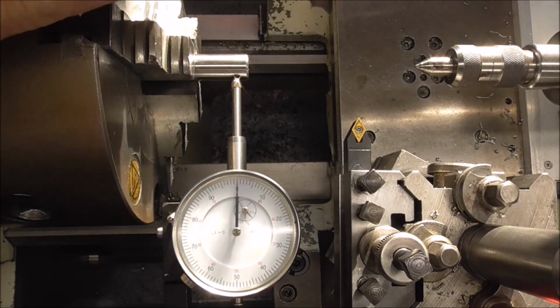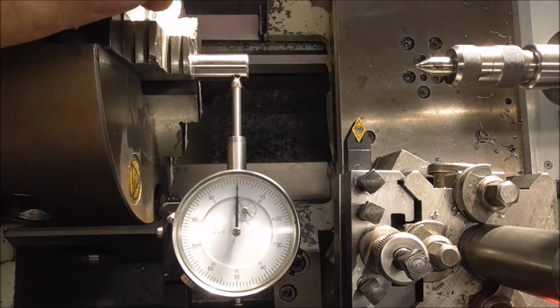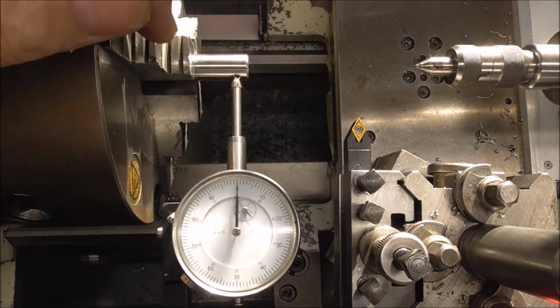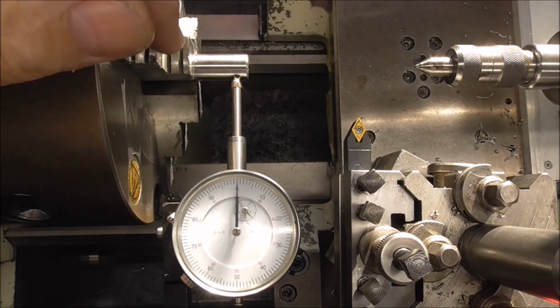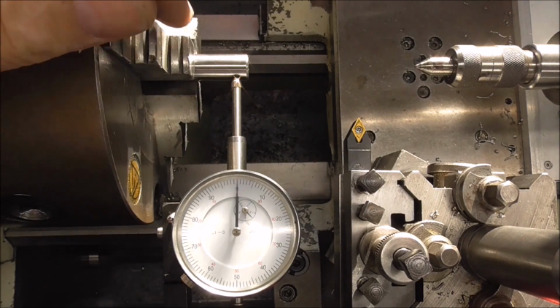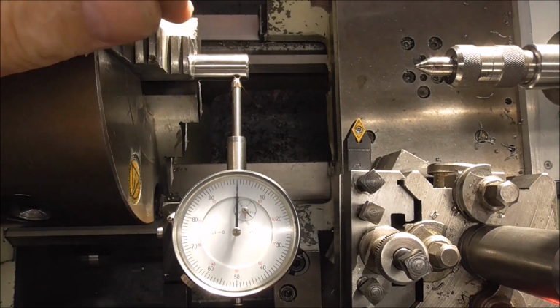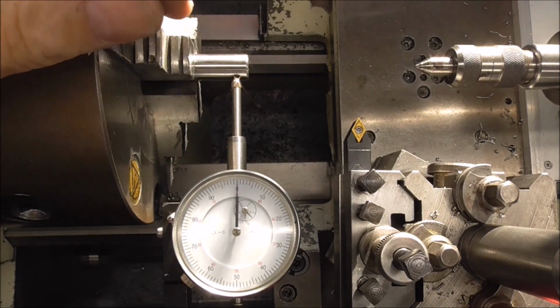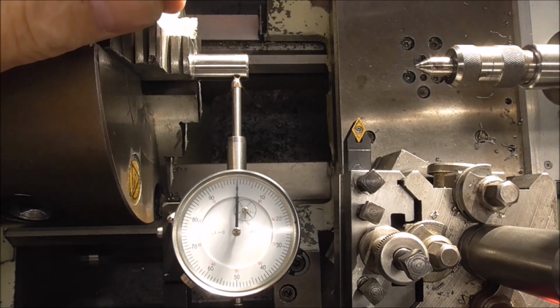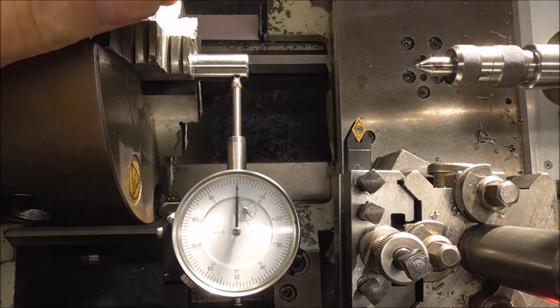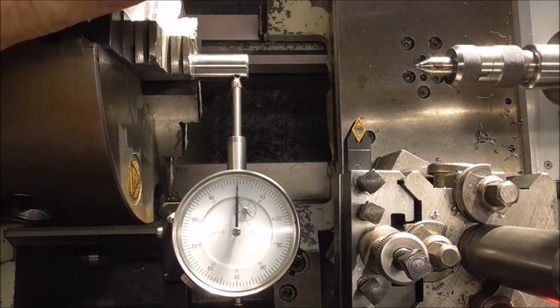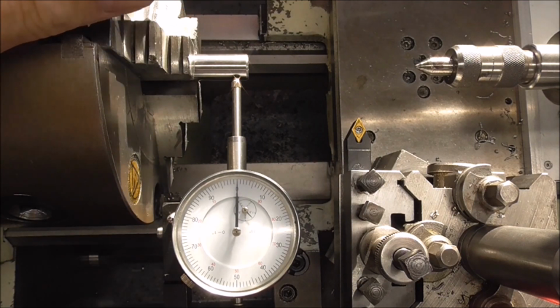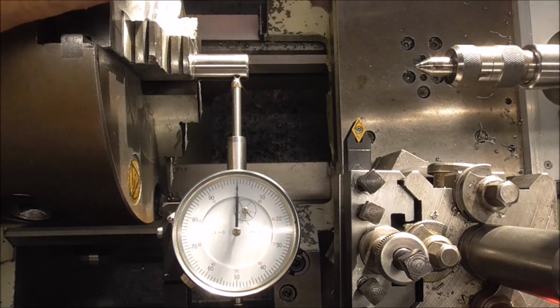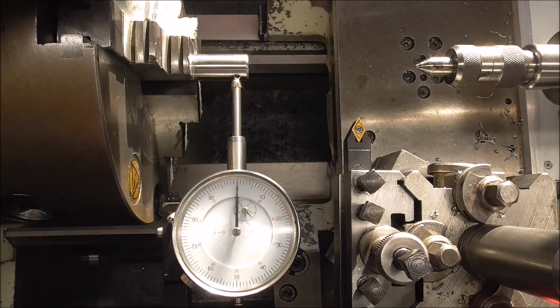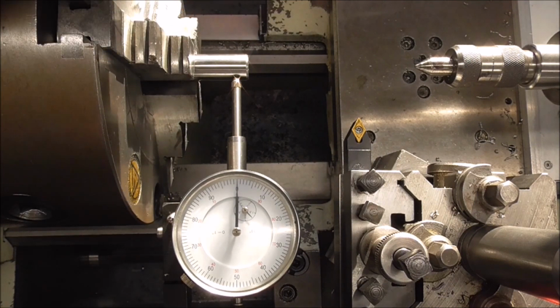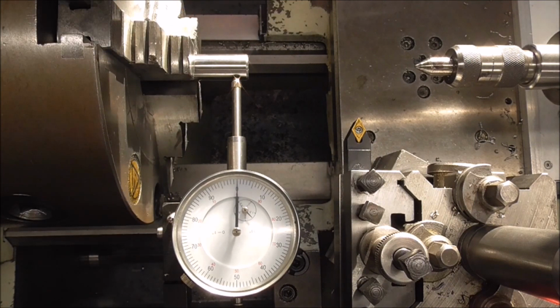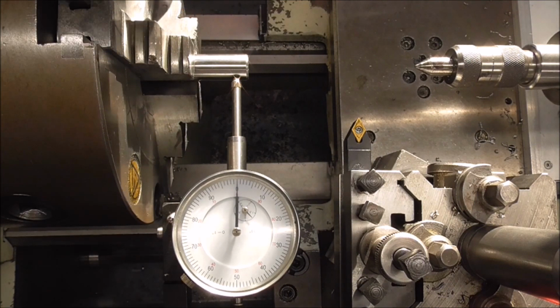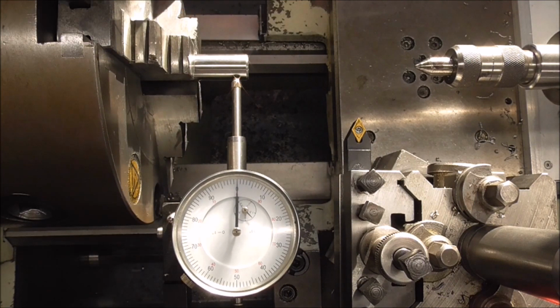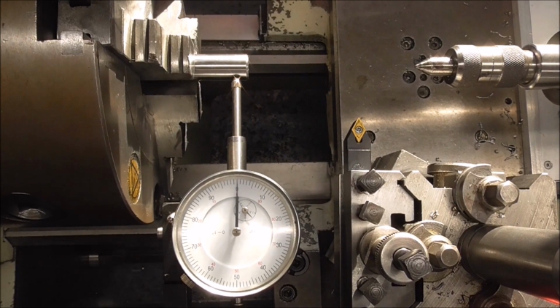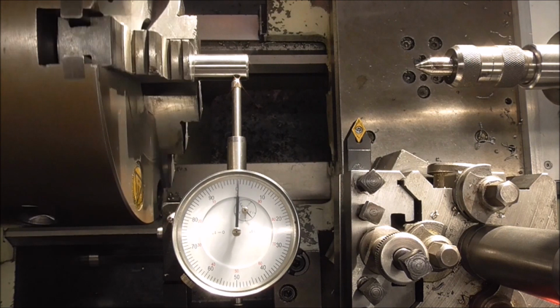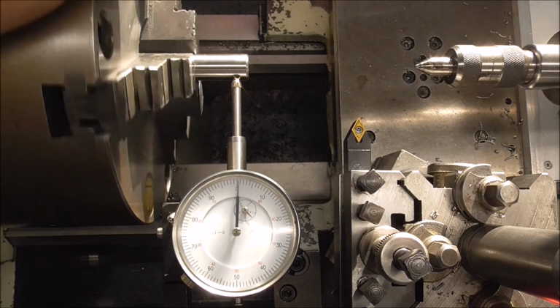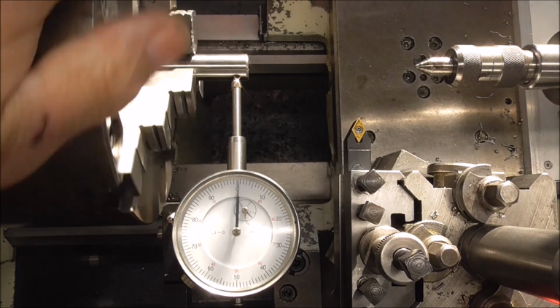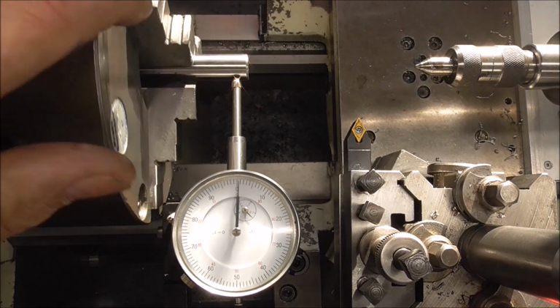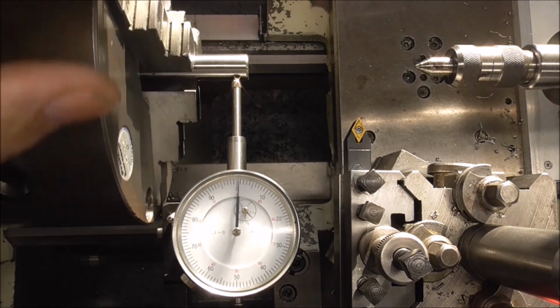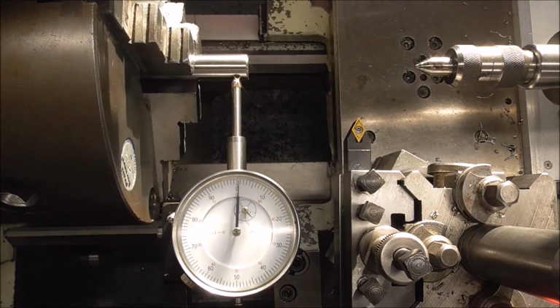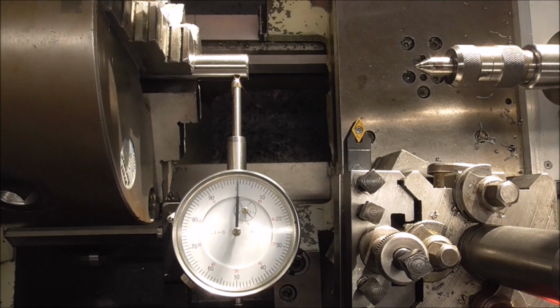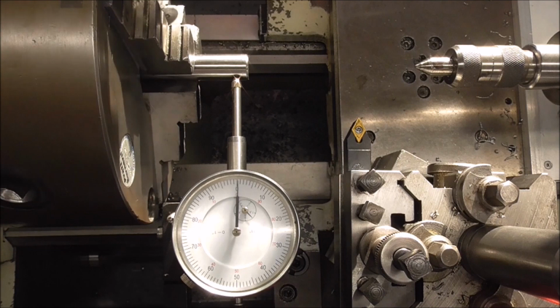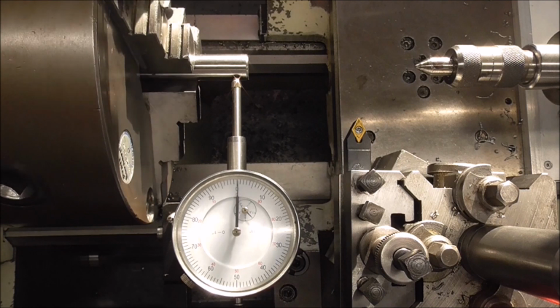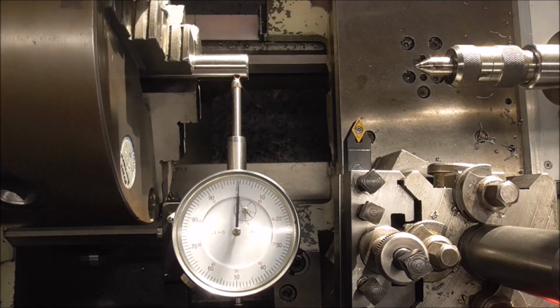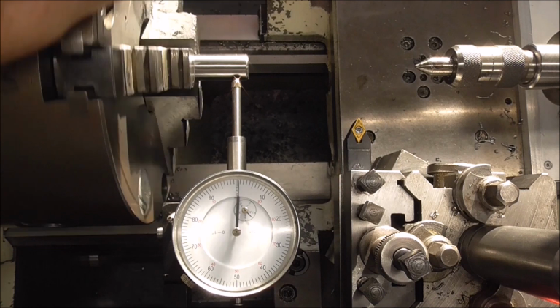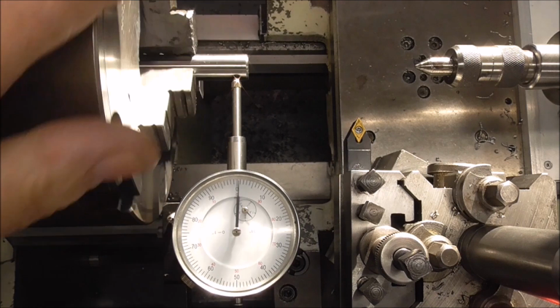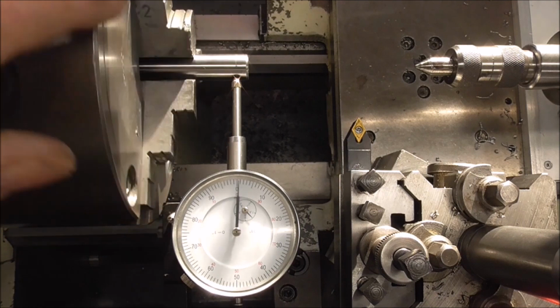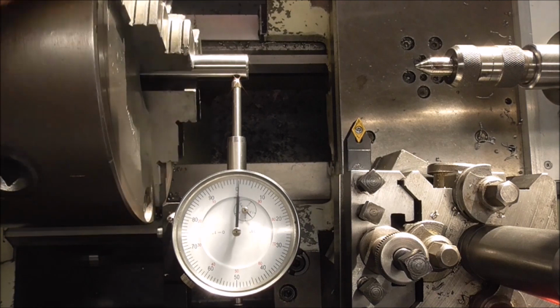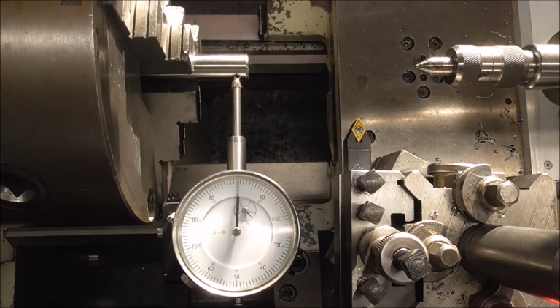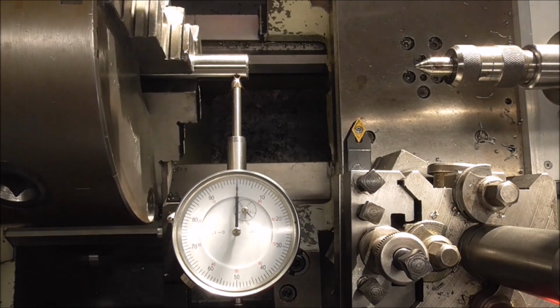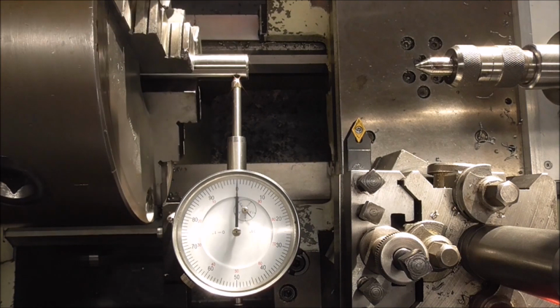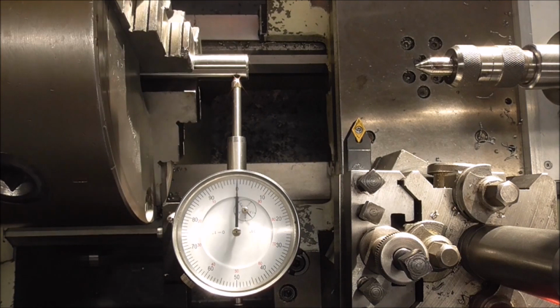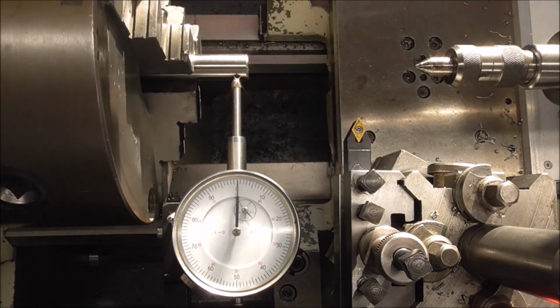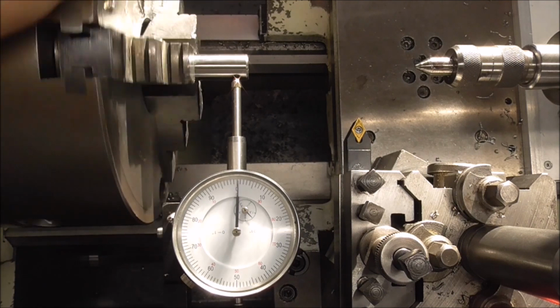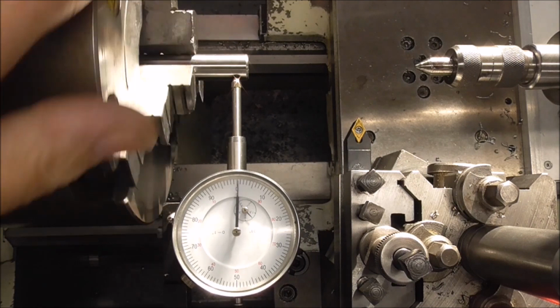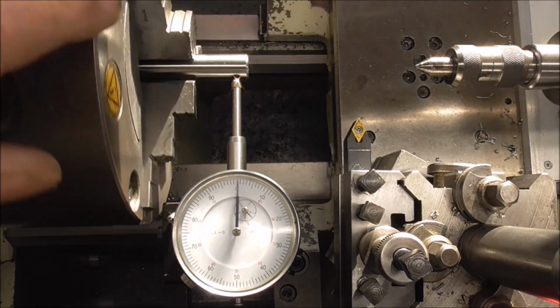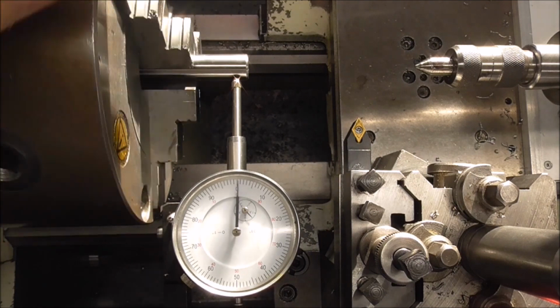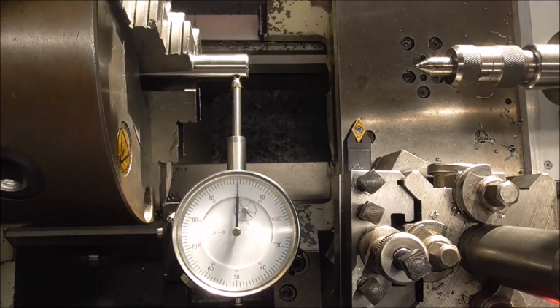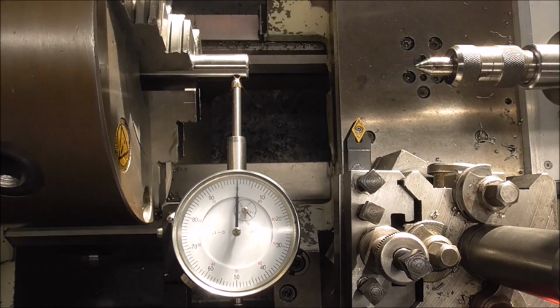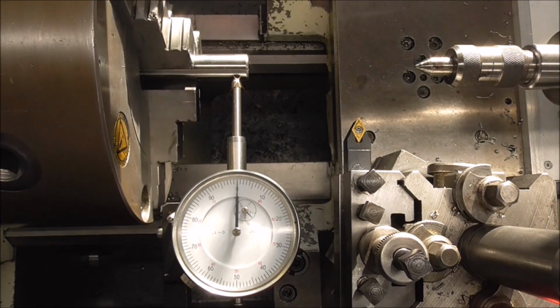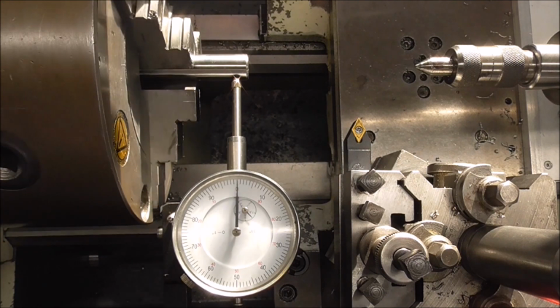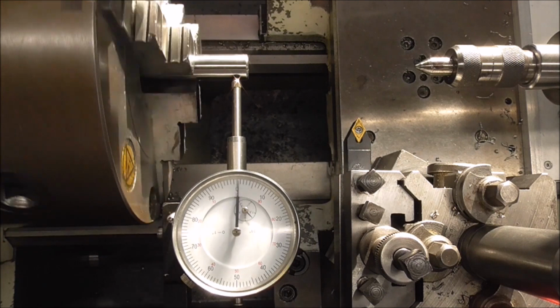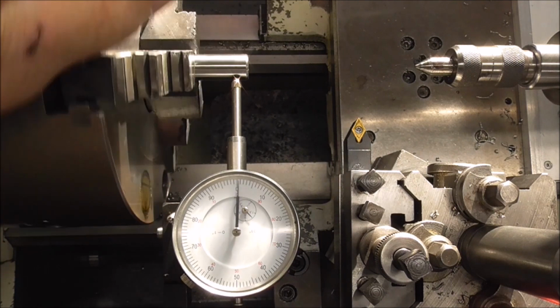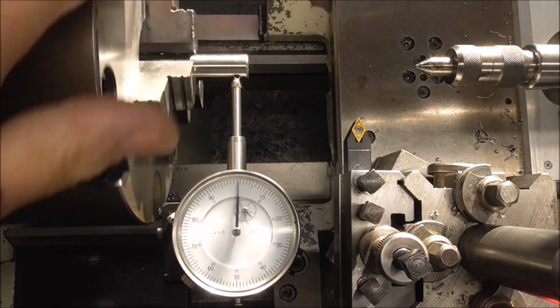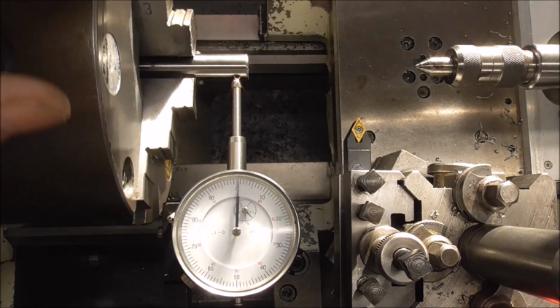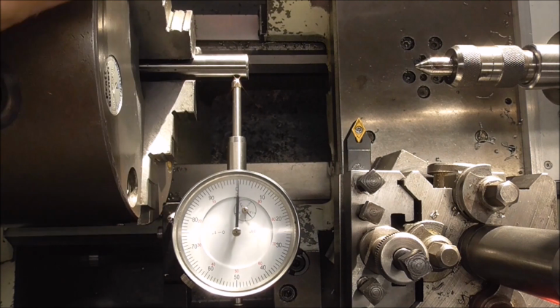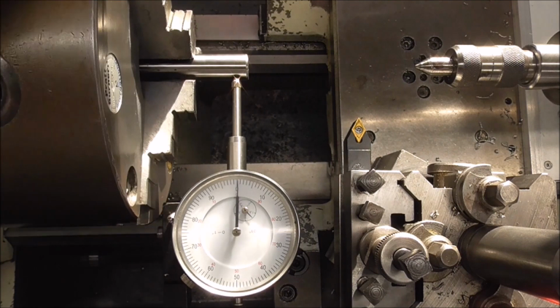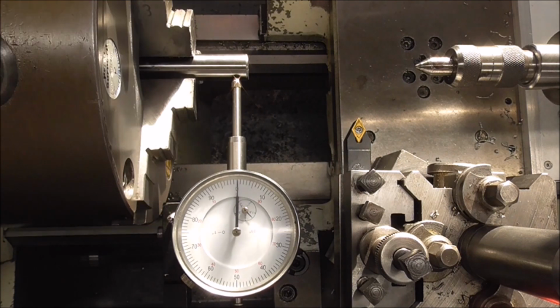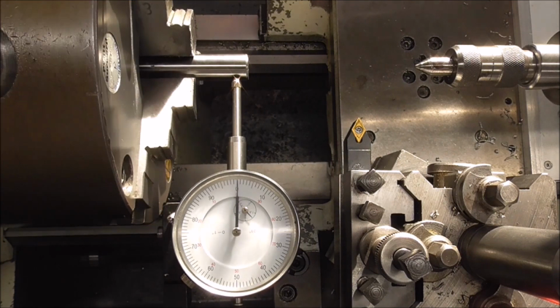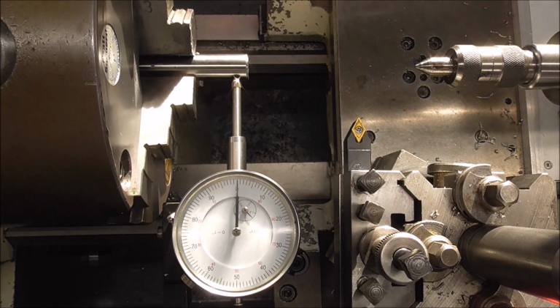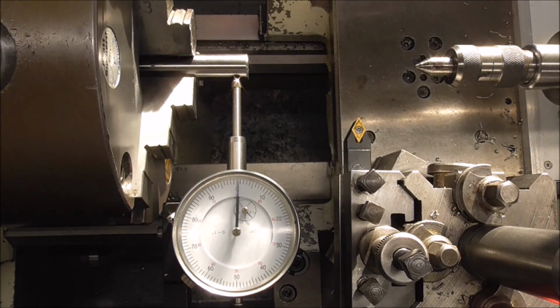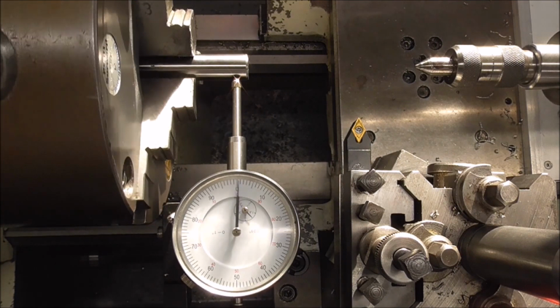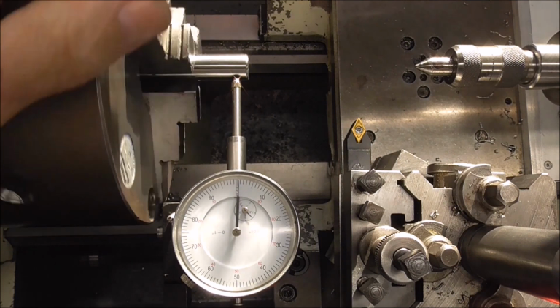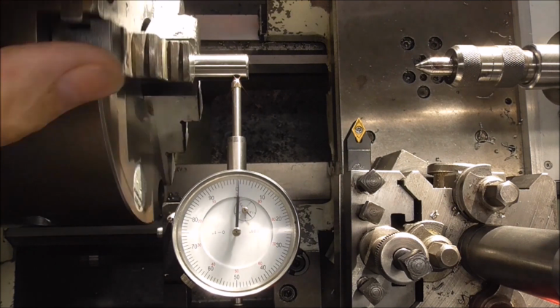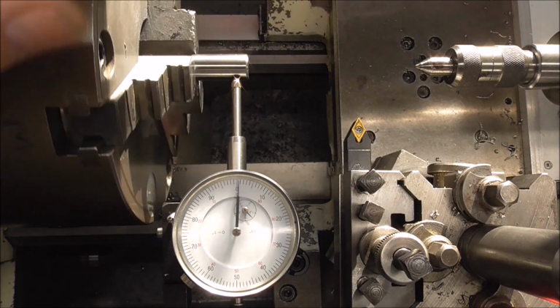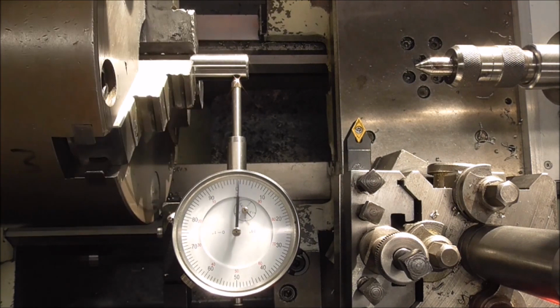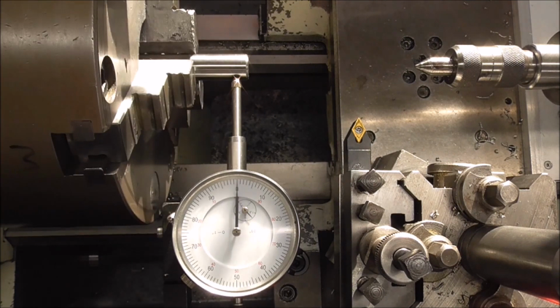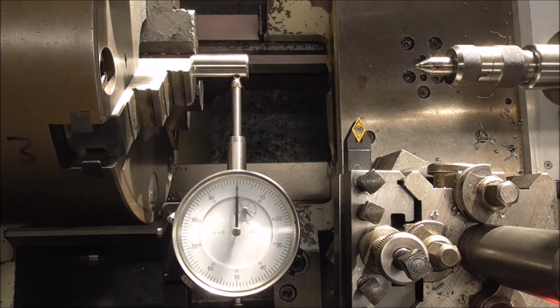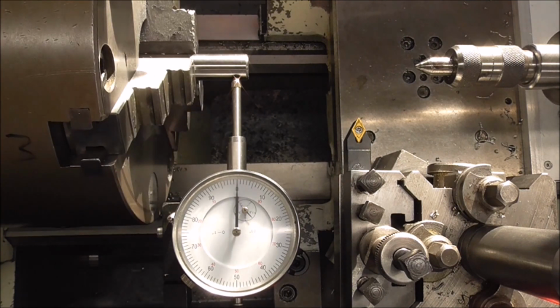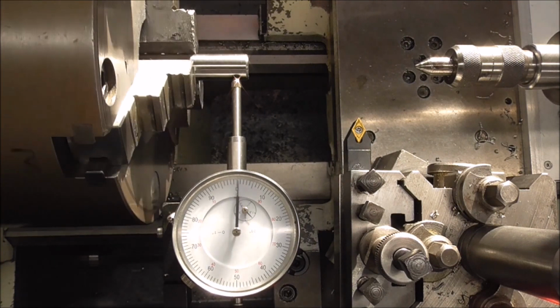I've moved the test bar around a bit to check repeatability, and it is — it's in really, really good order.